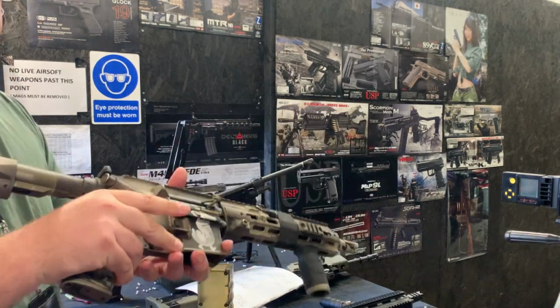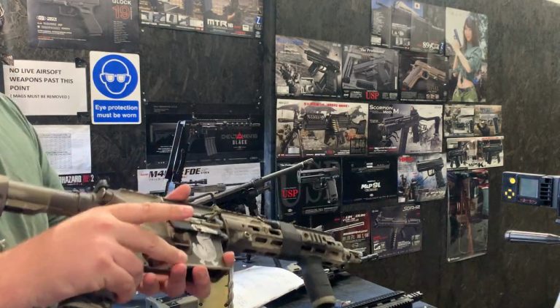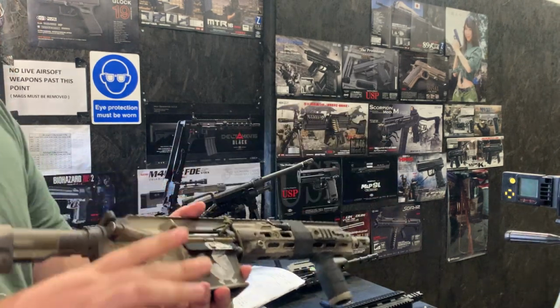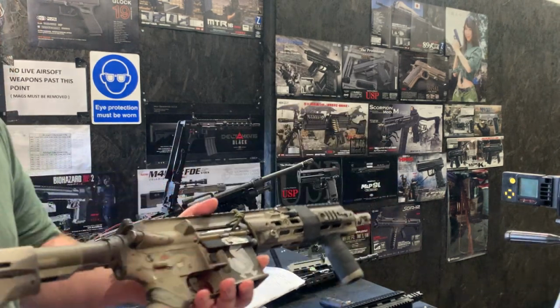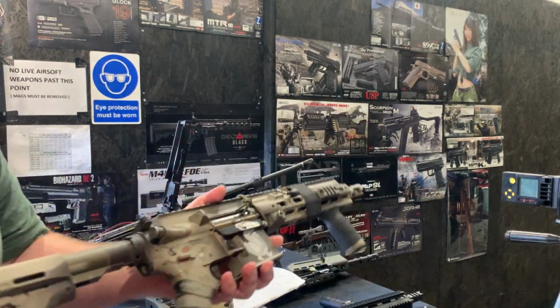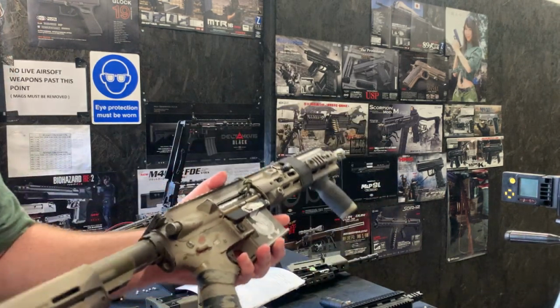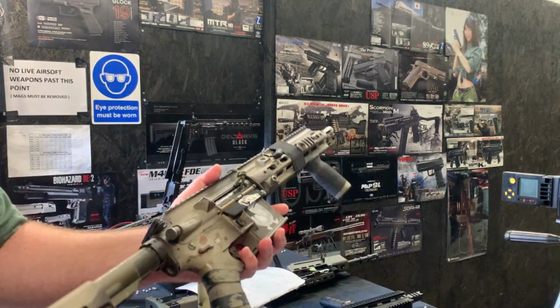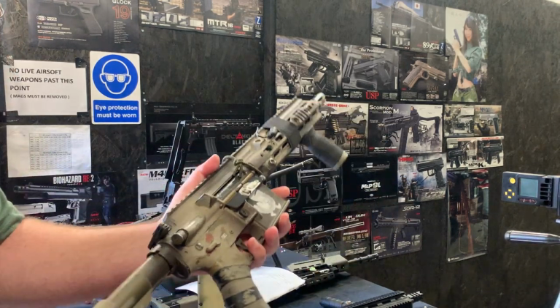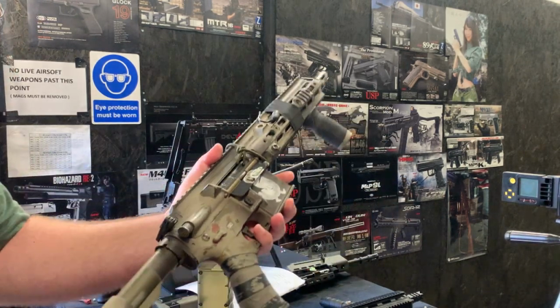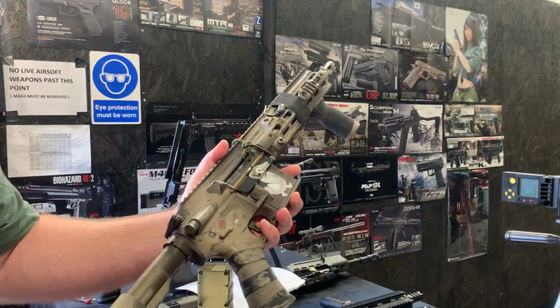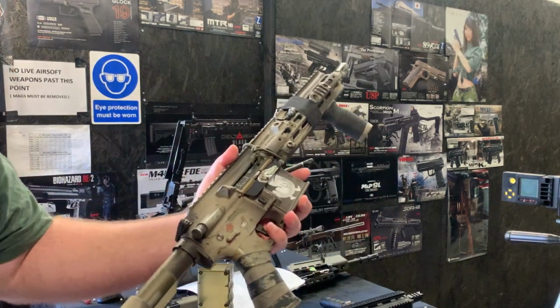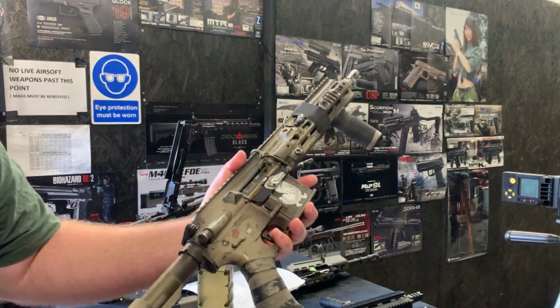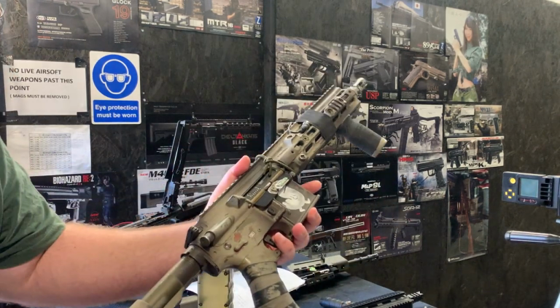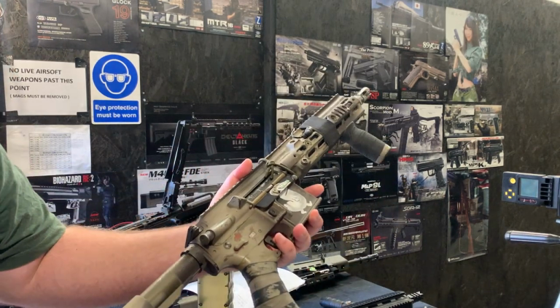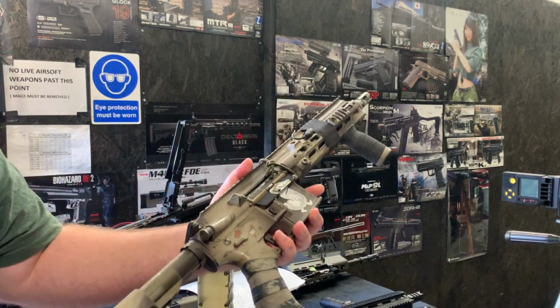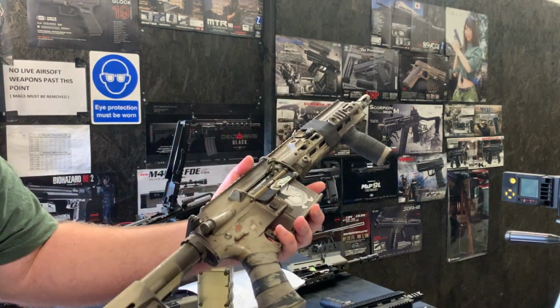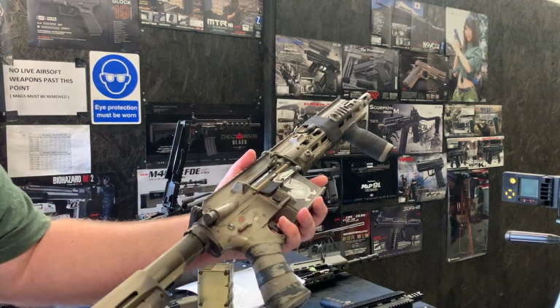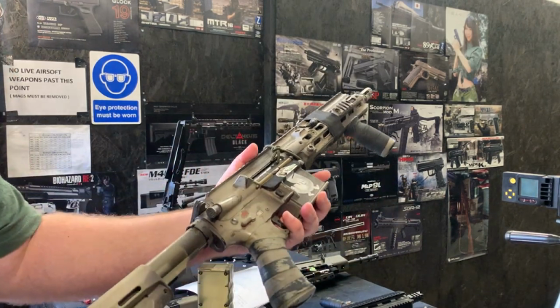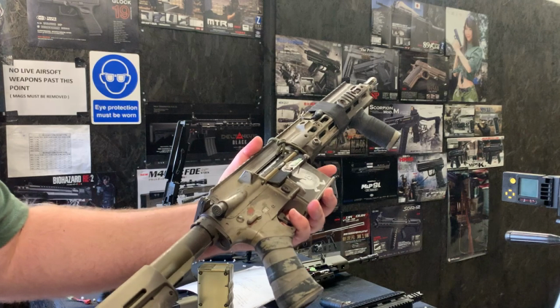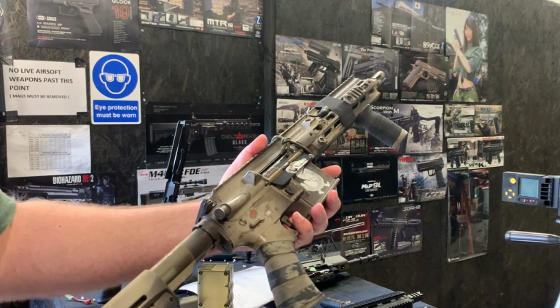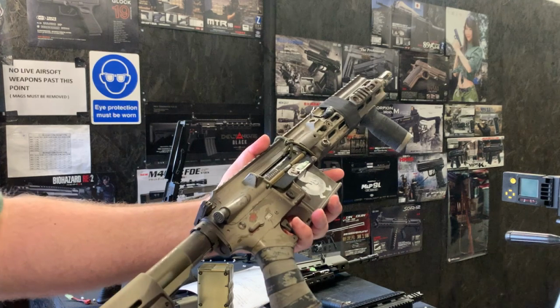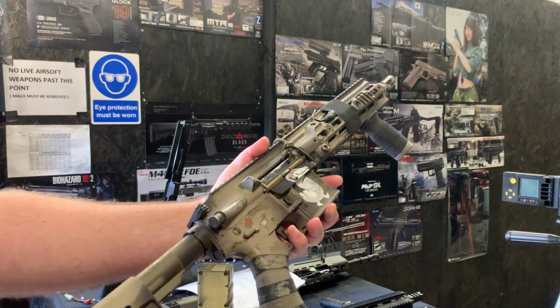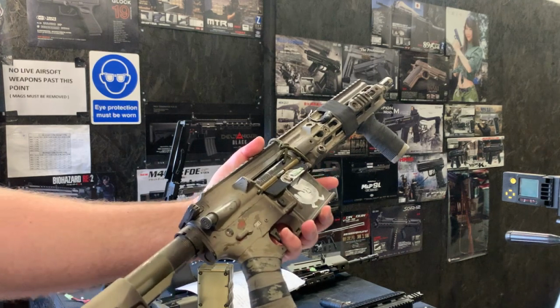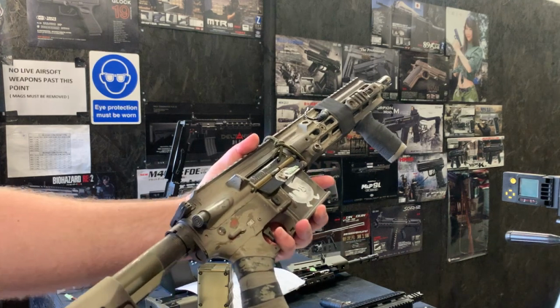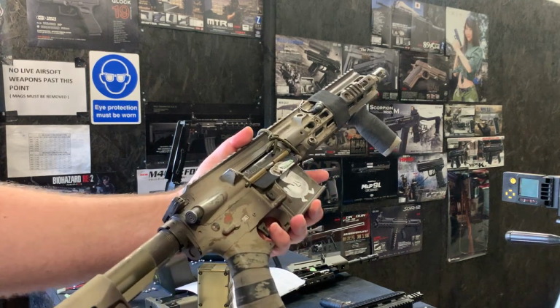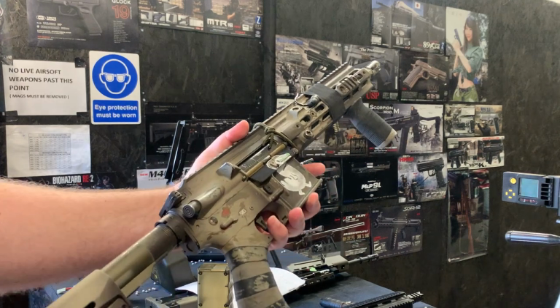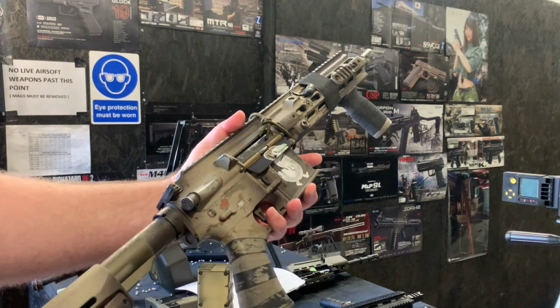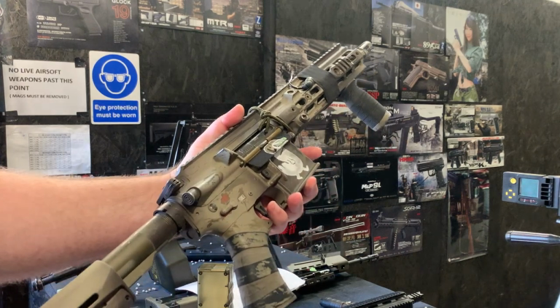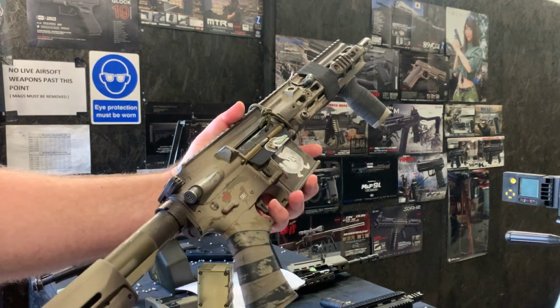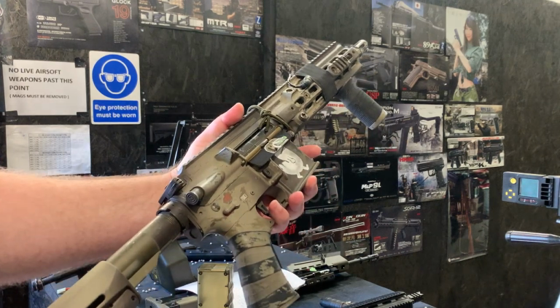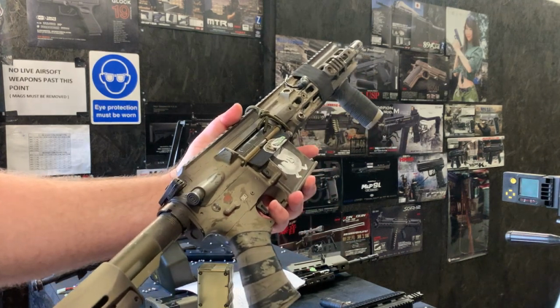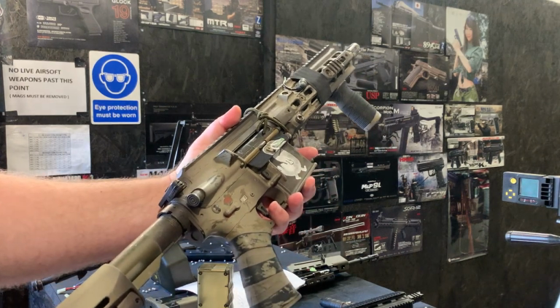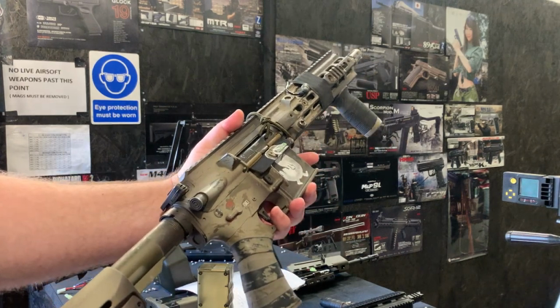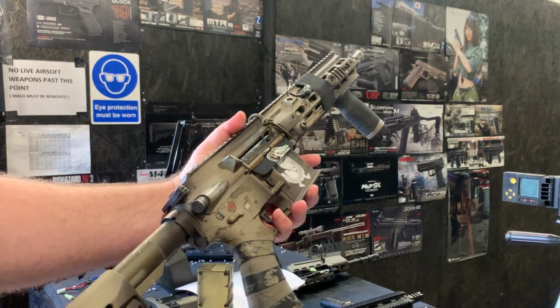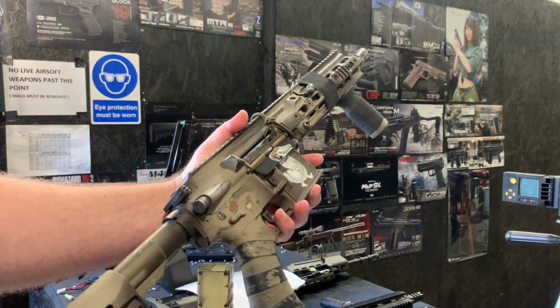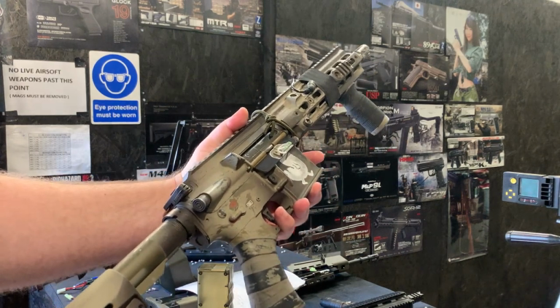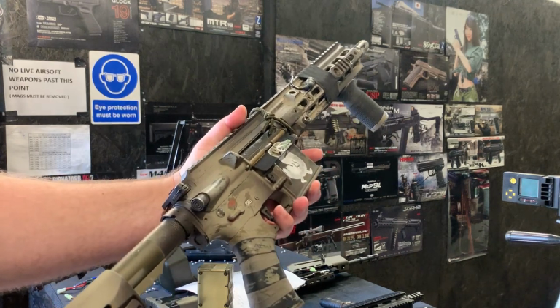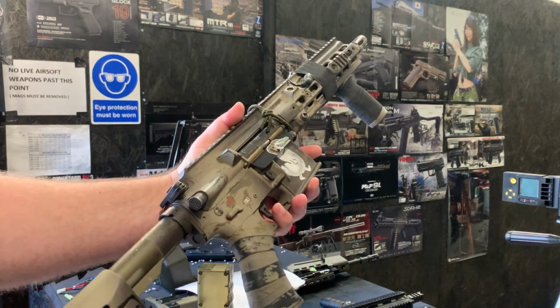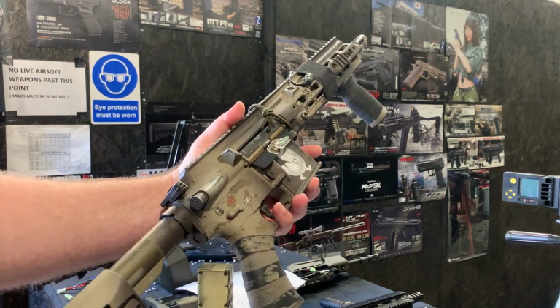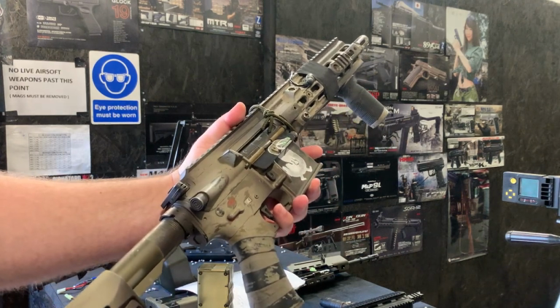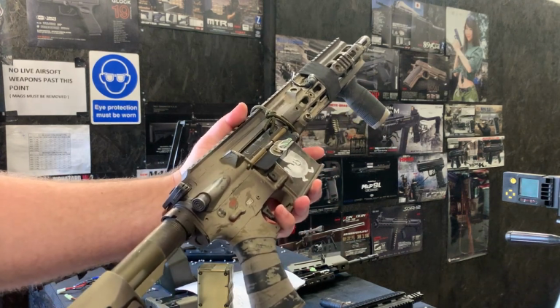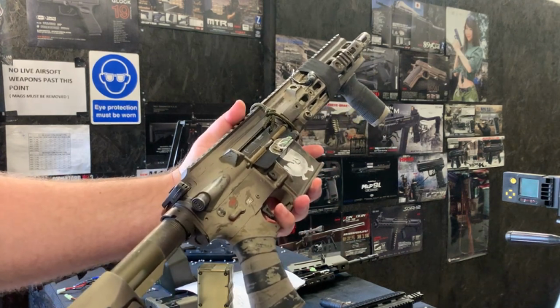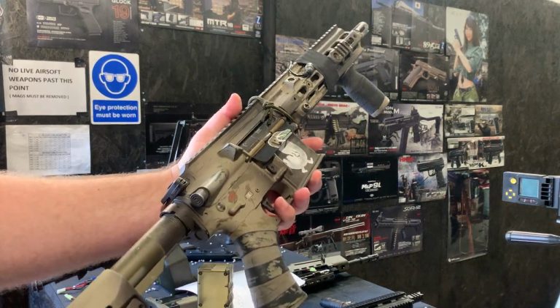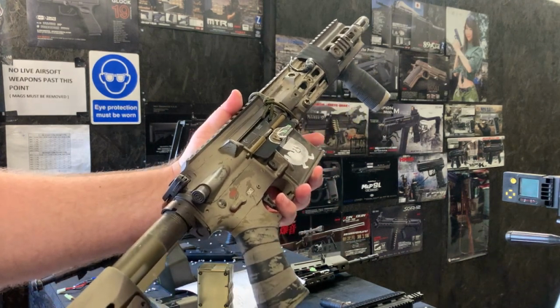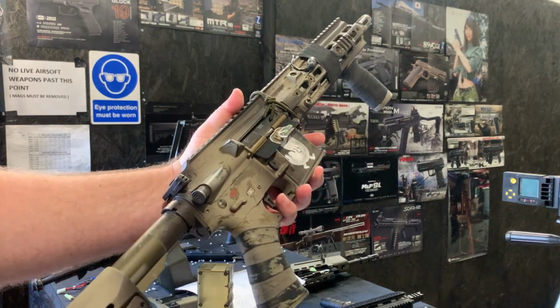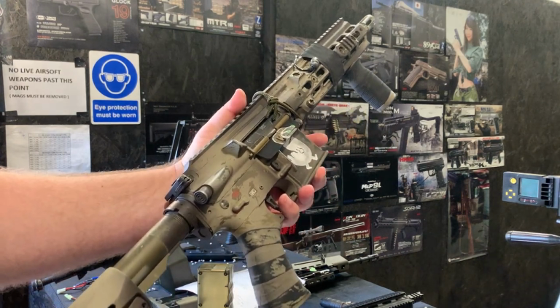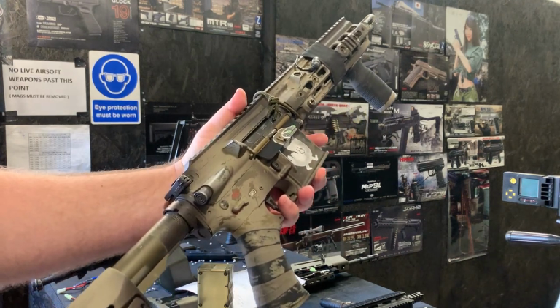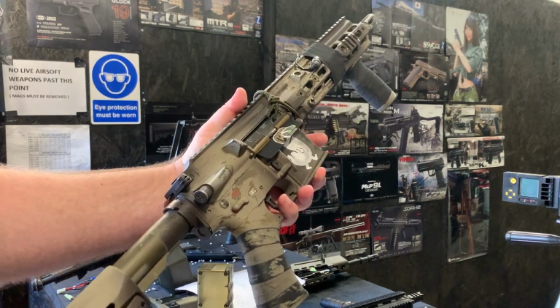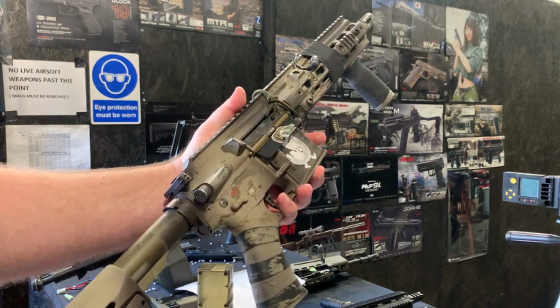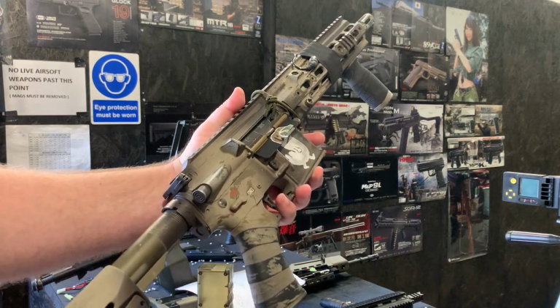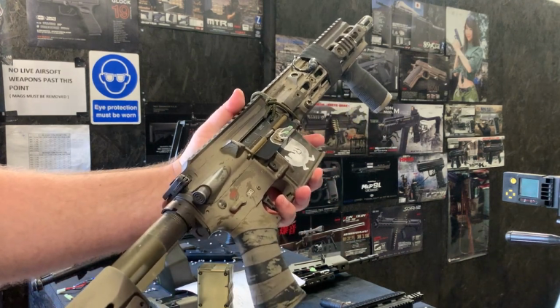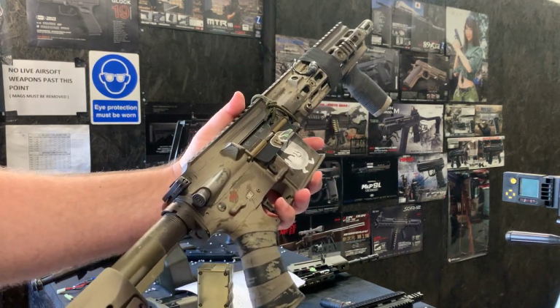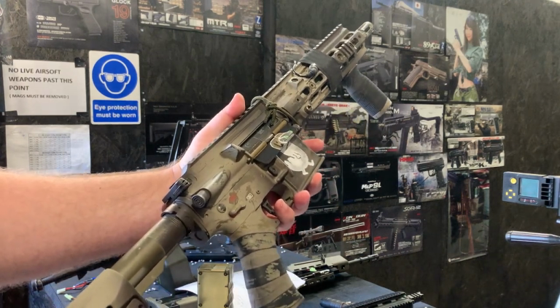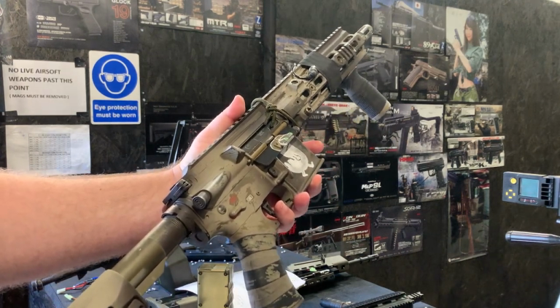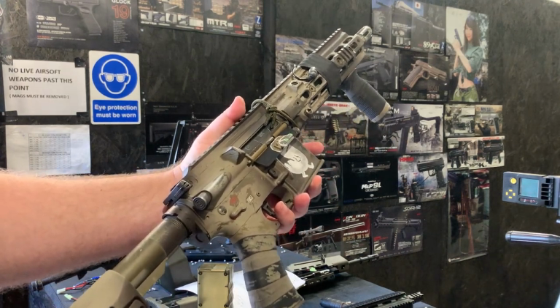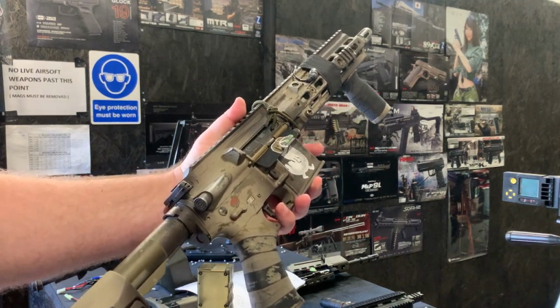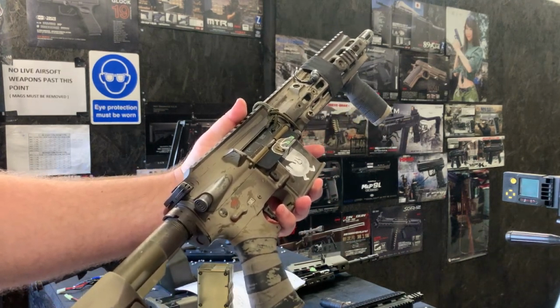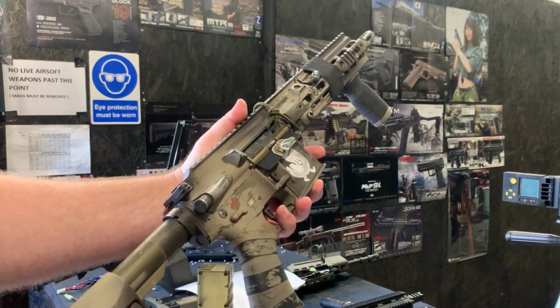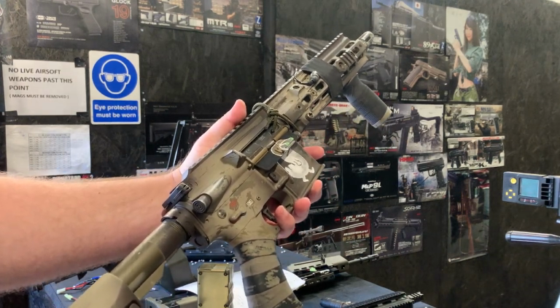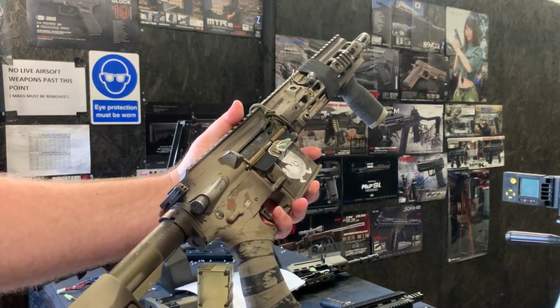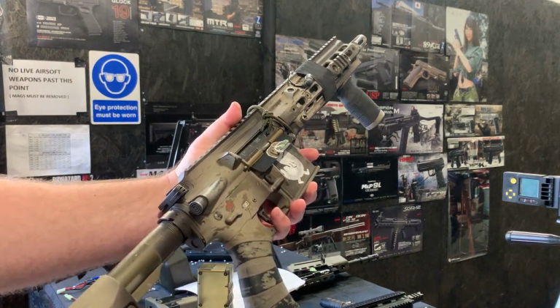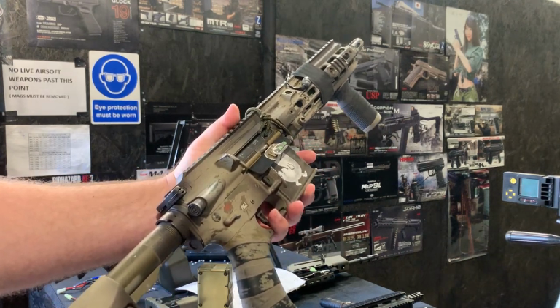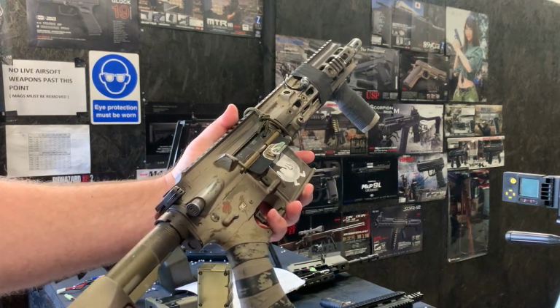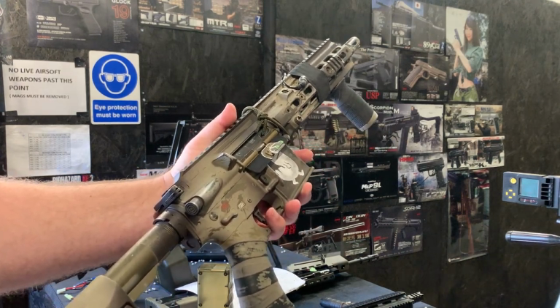There you go — plenty of rounds through that, so it should be all good to go. Any problems, let us know, but hopefully you have a great time with it. Thank you.